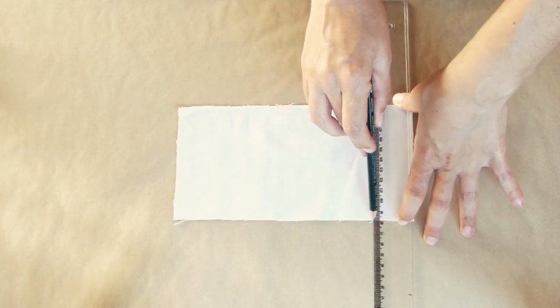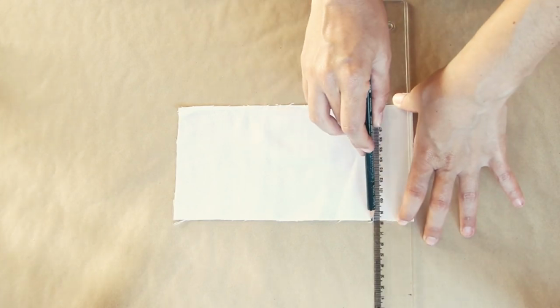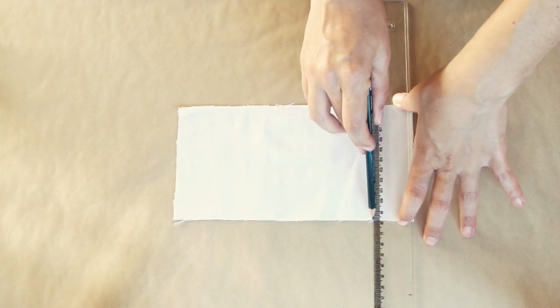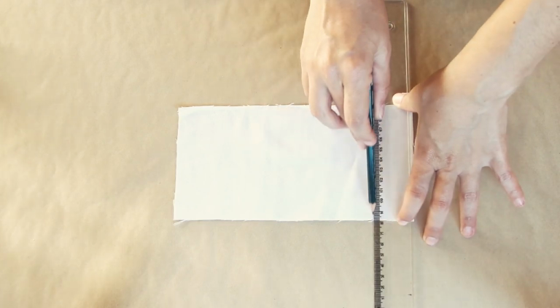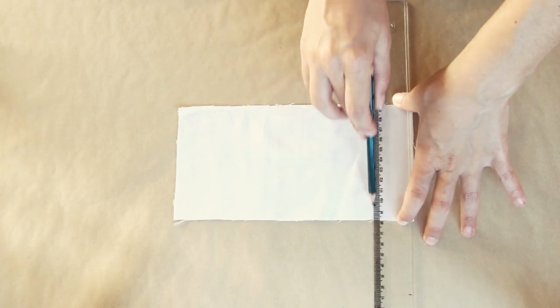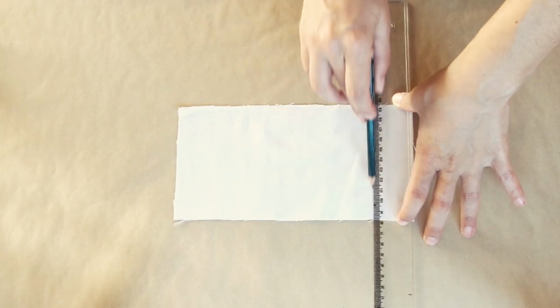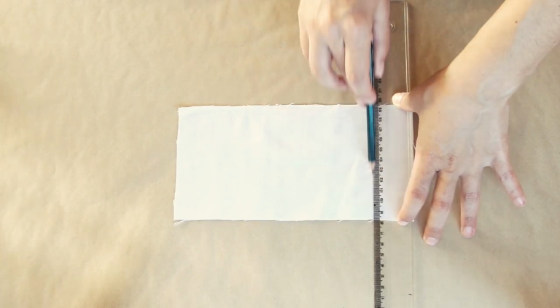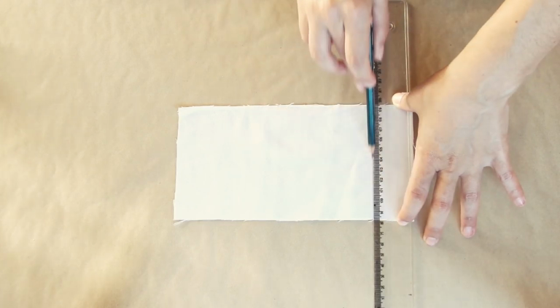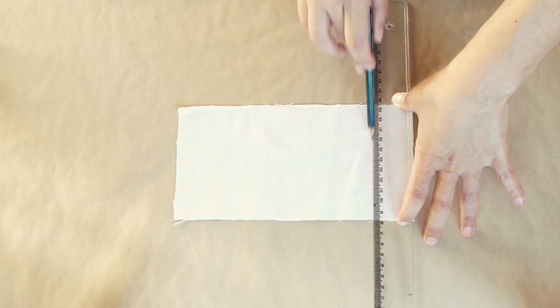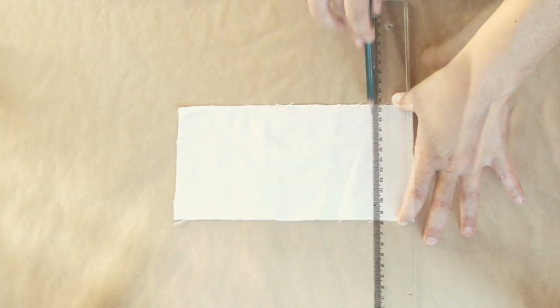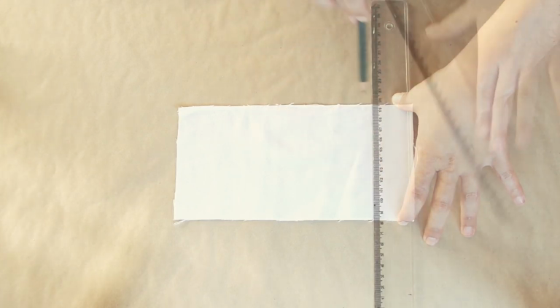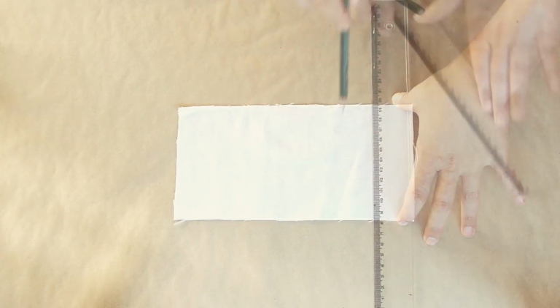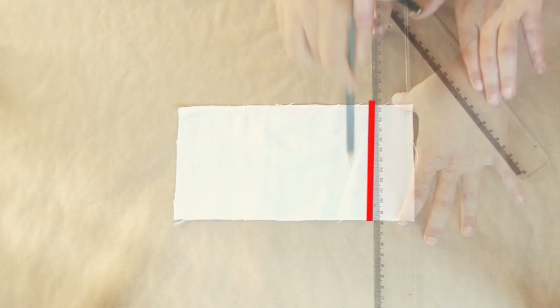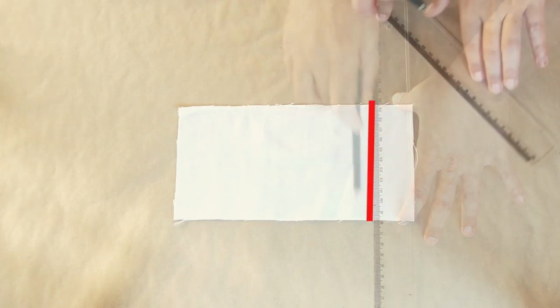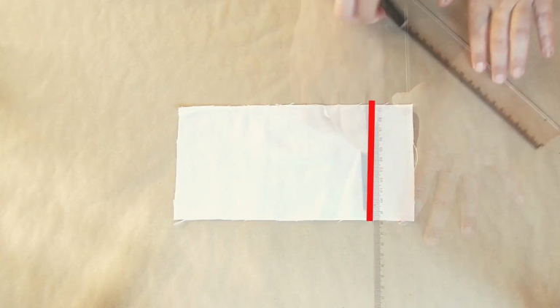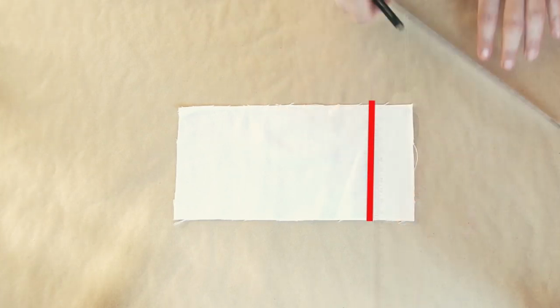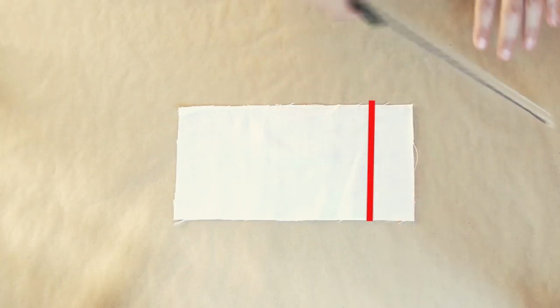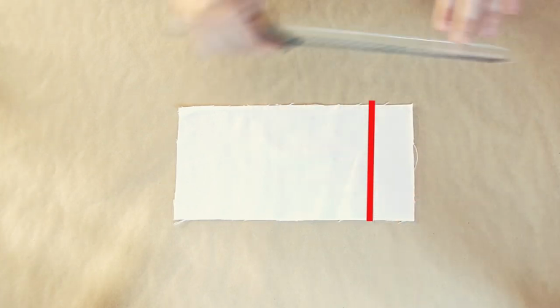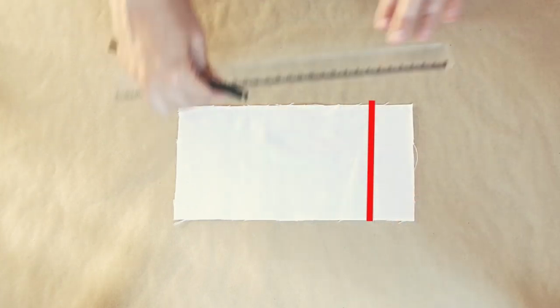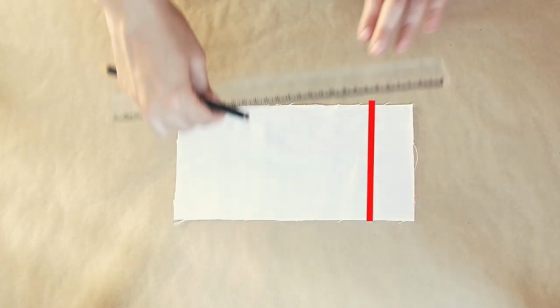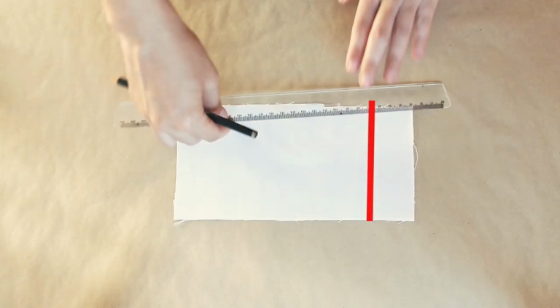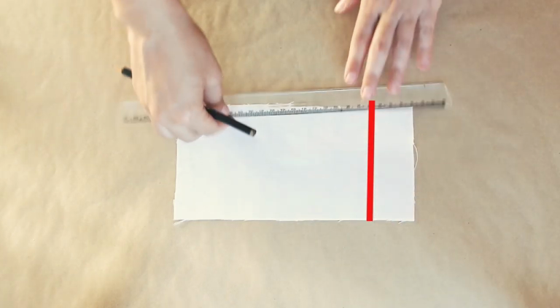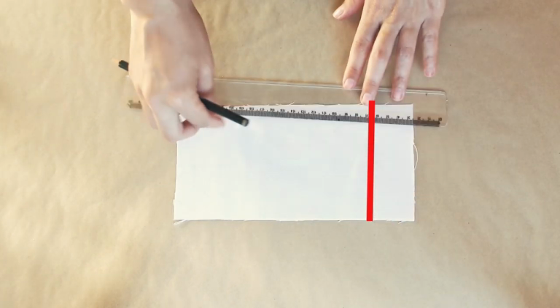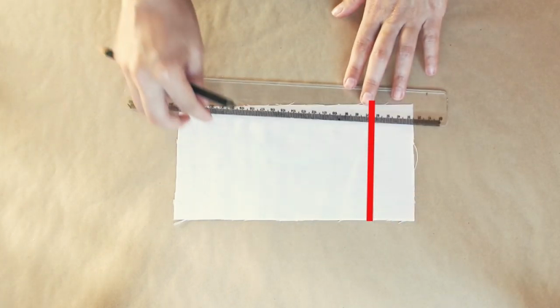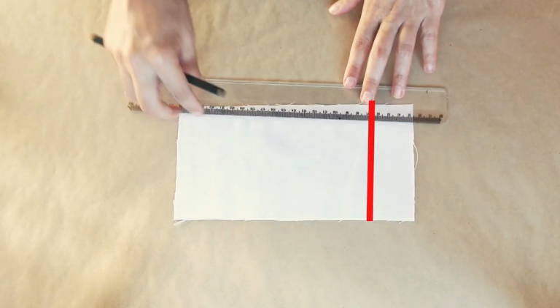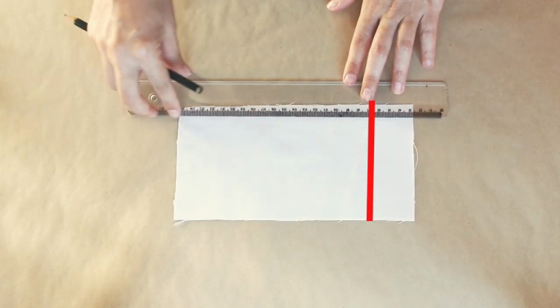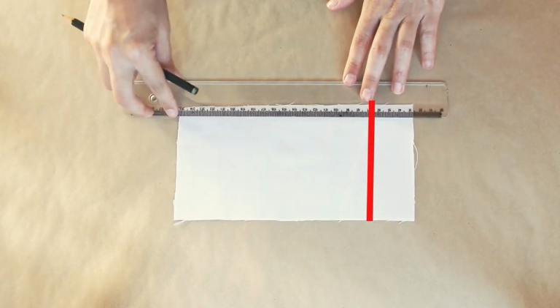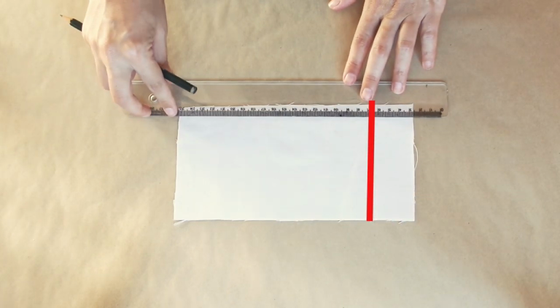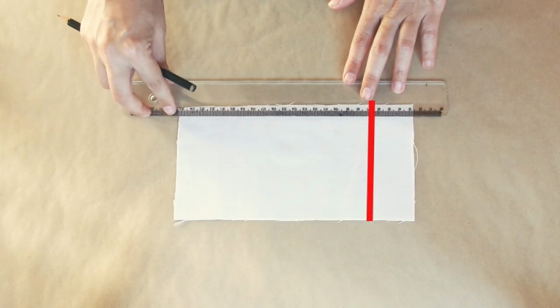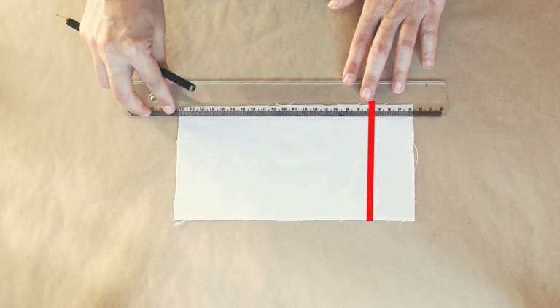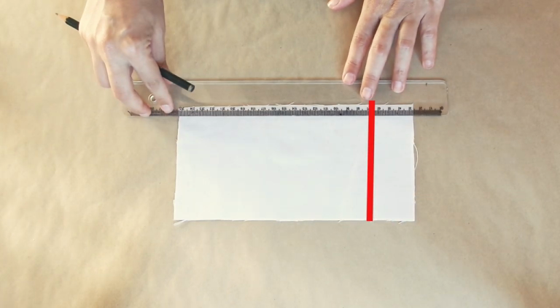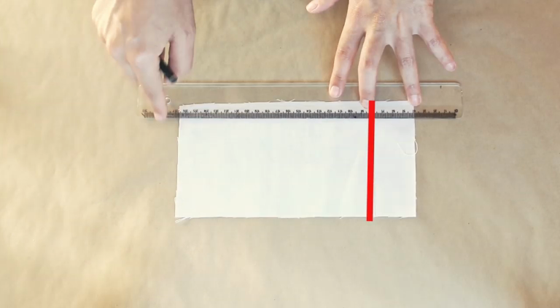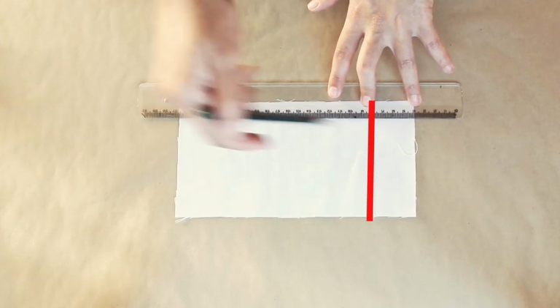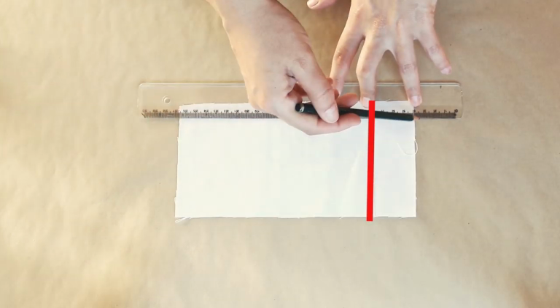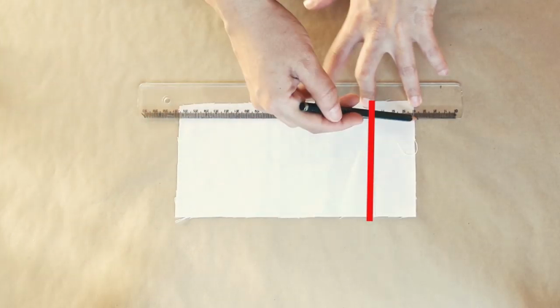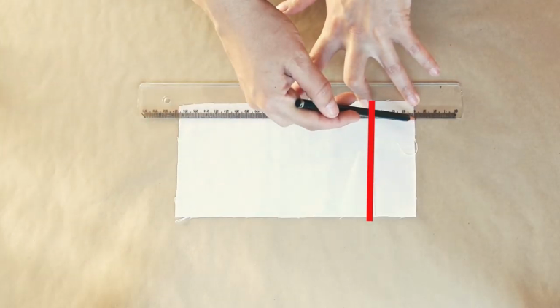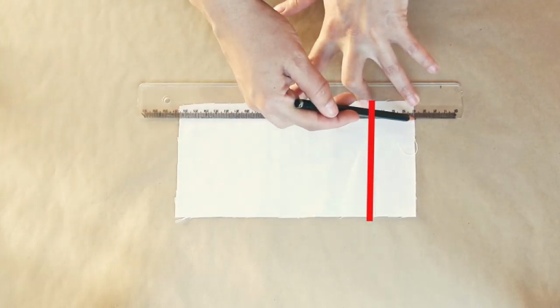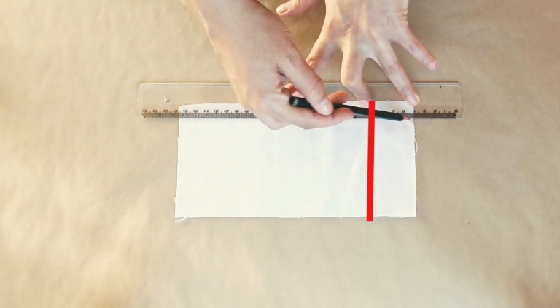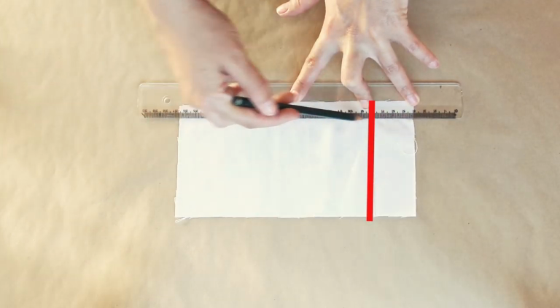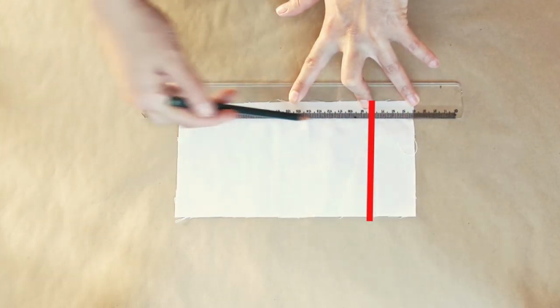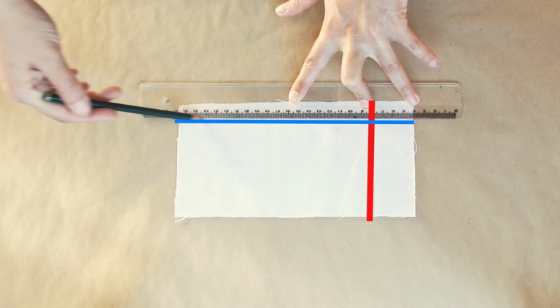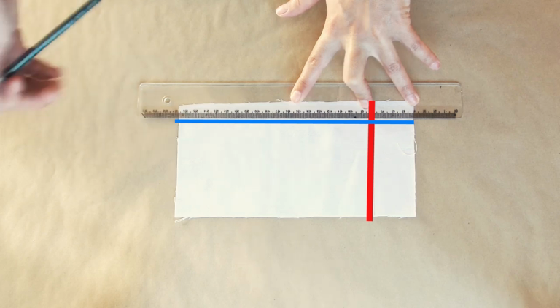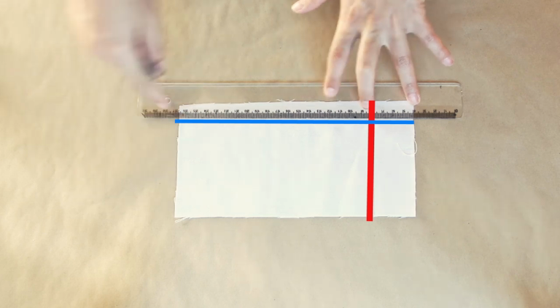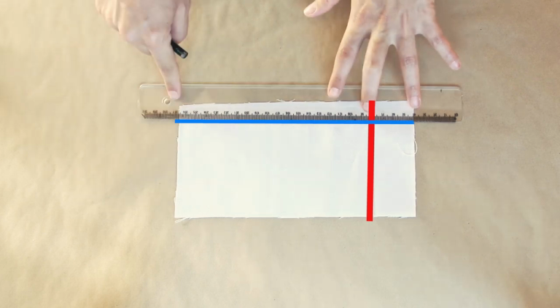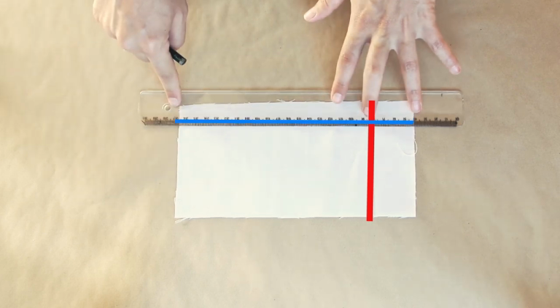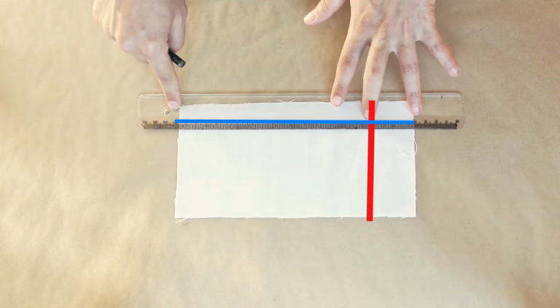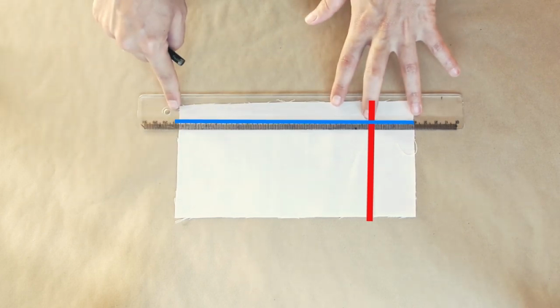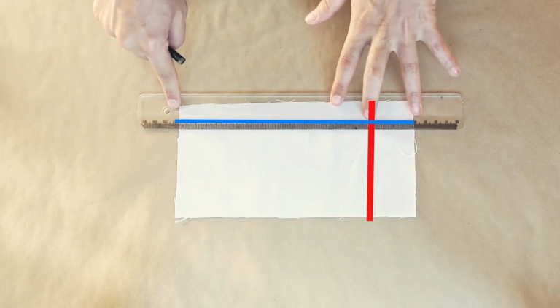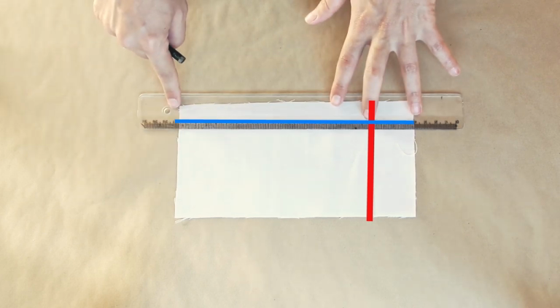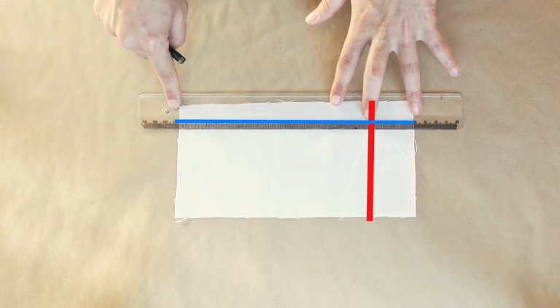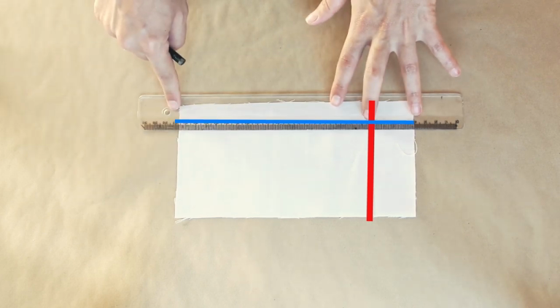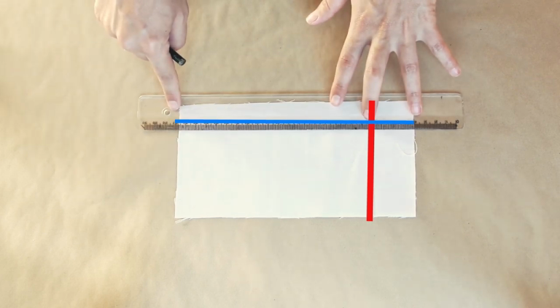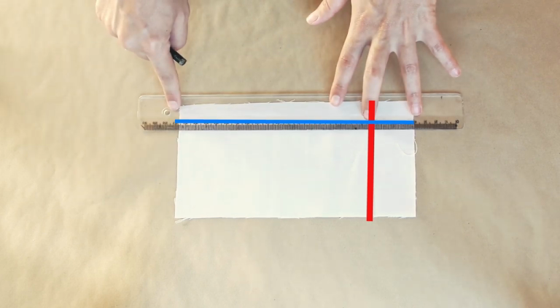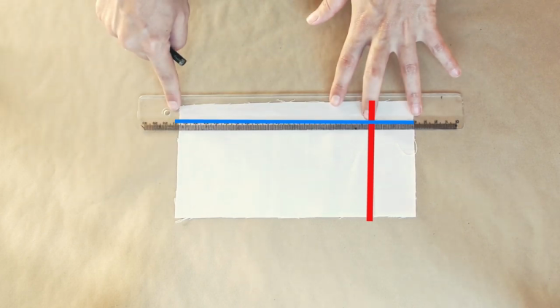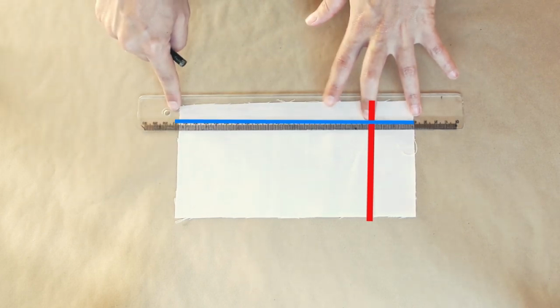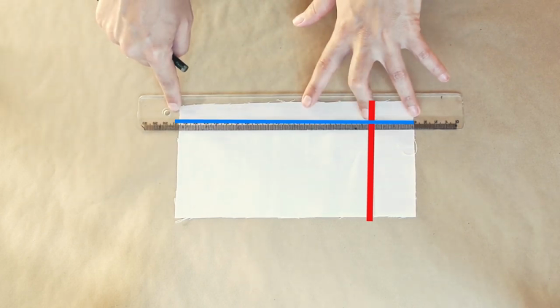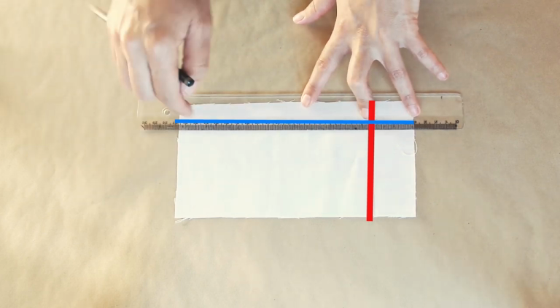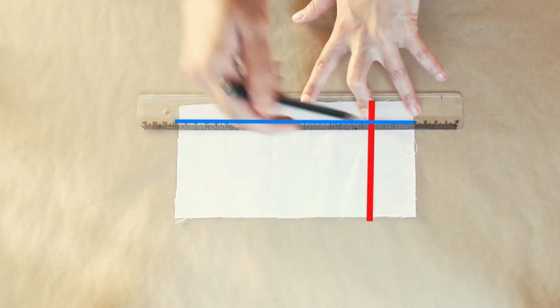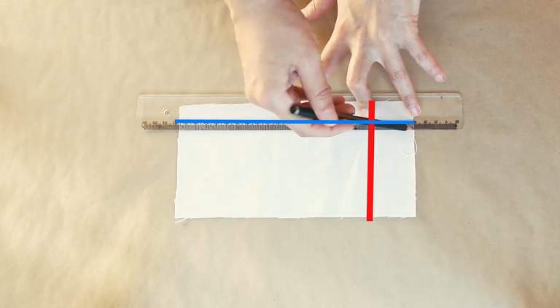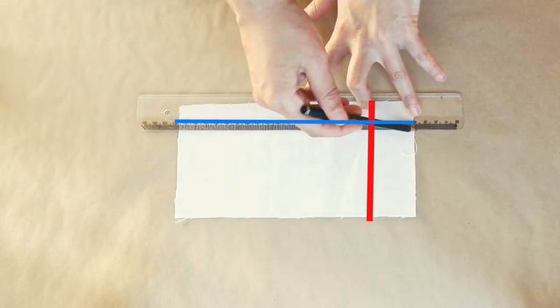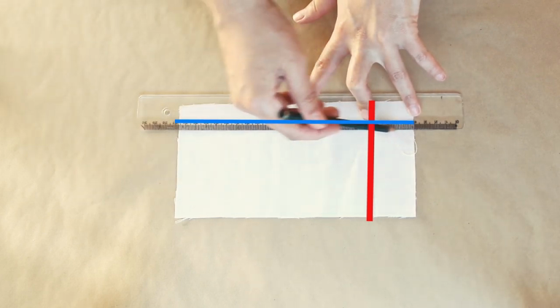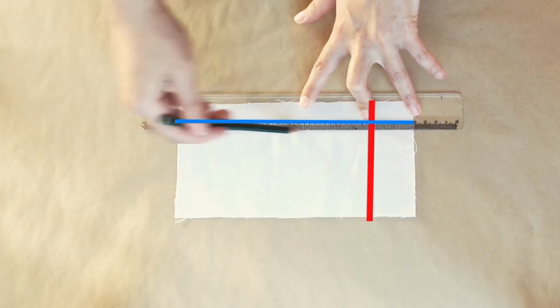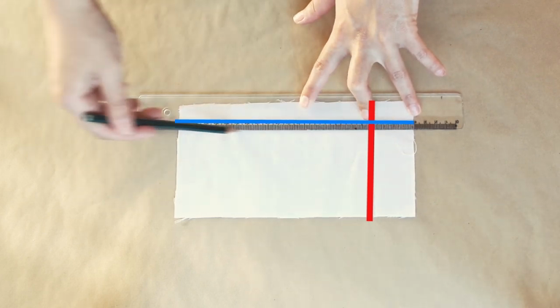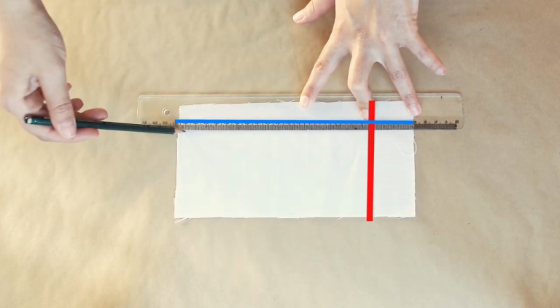Start by marking the notebook lines on your fabric and then sew a straight stitch over those lines.